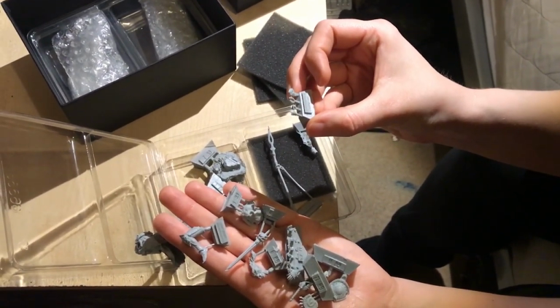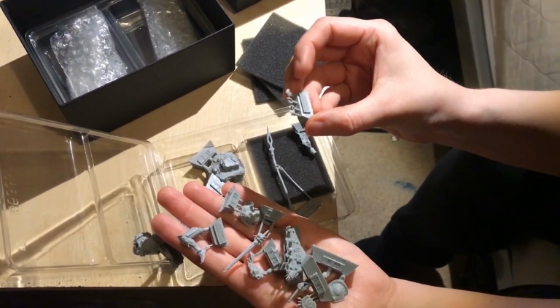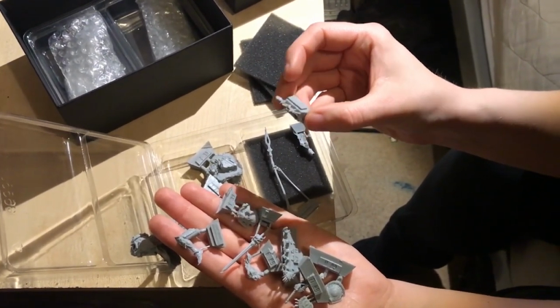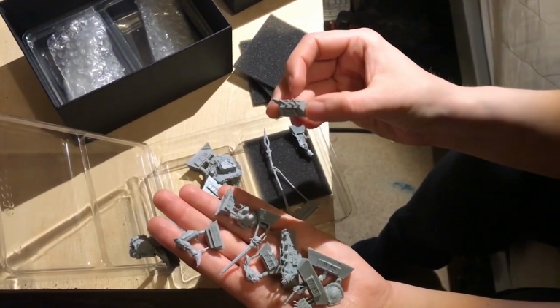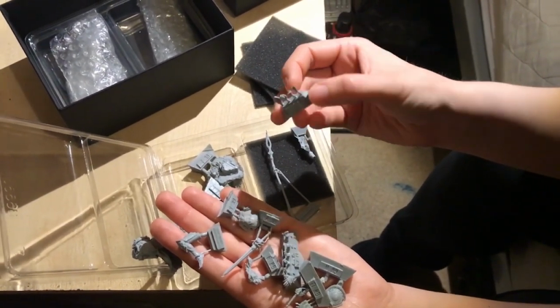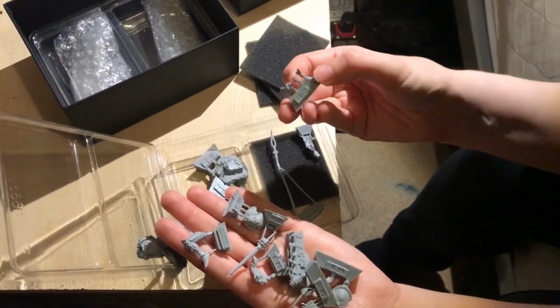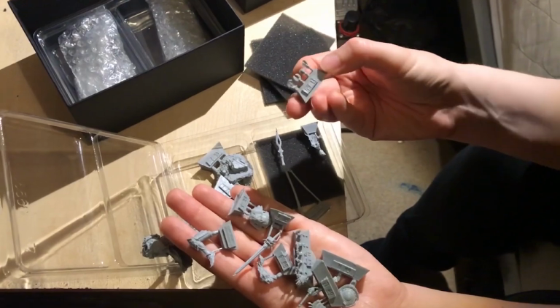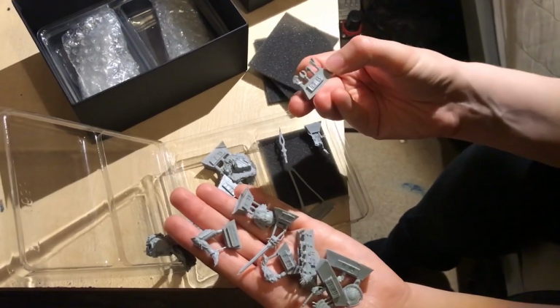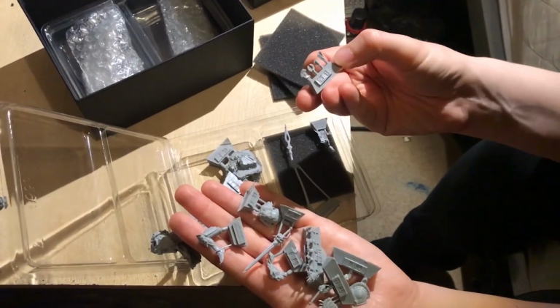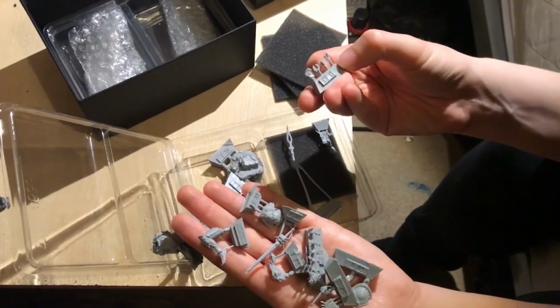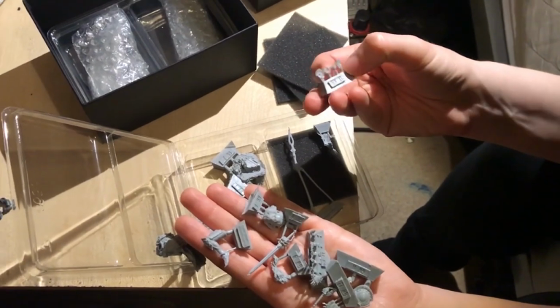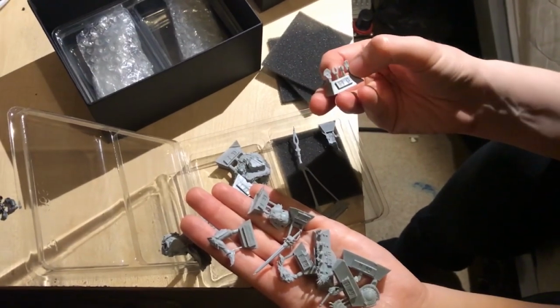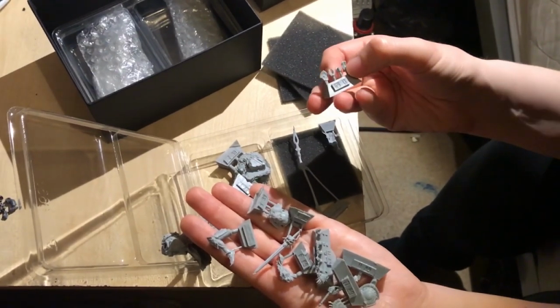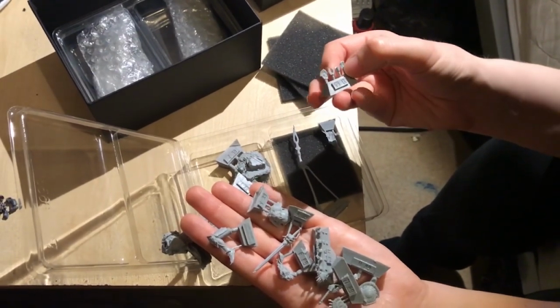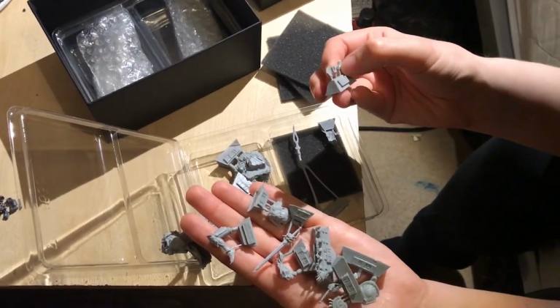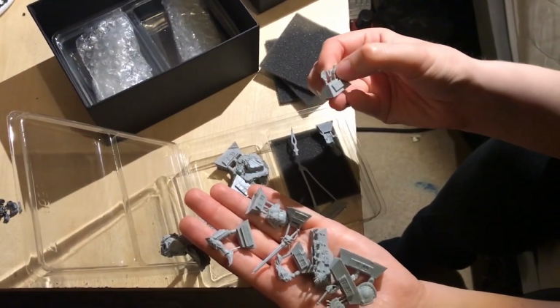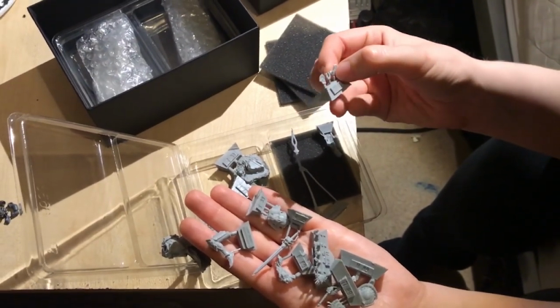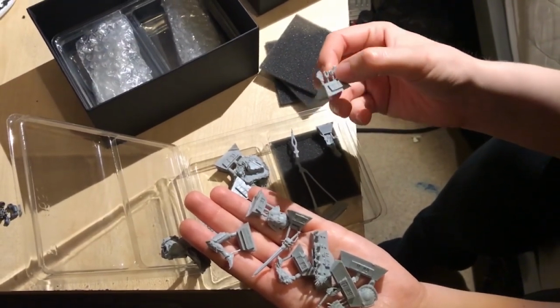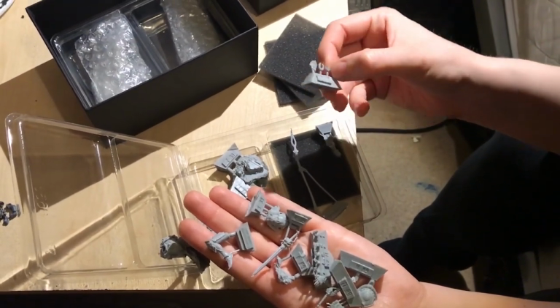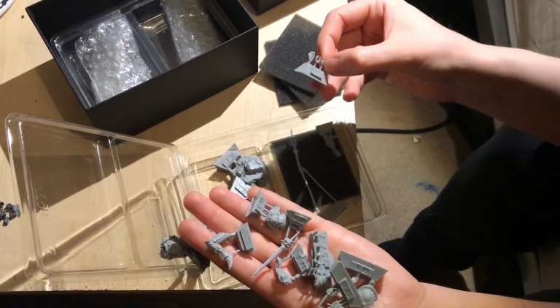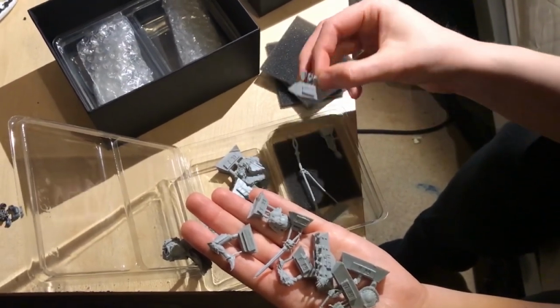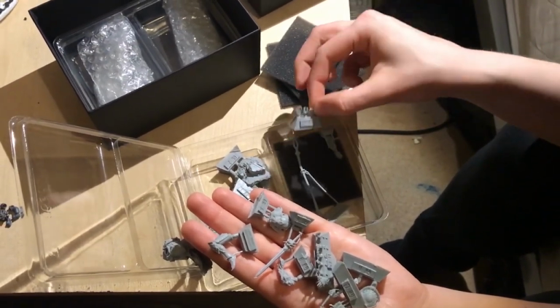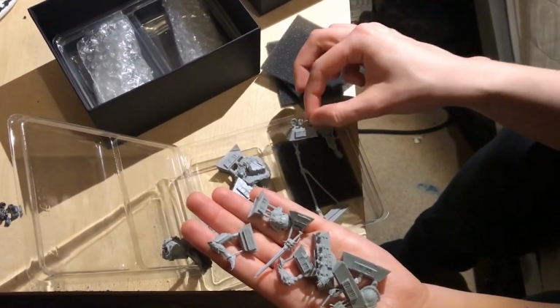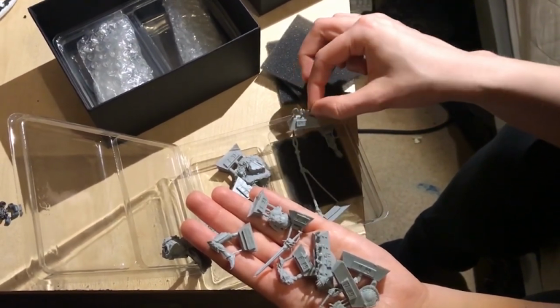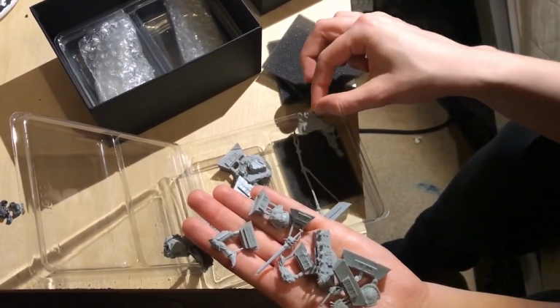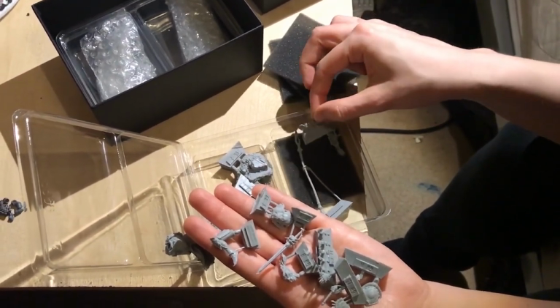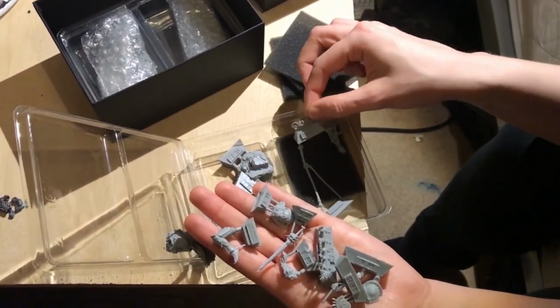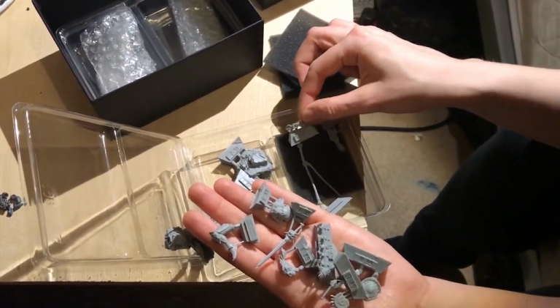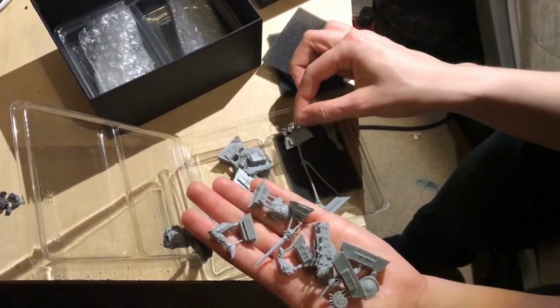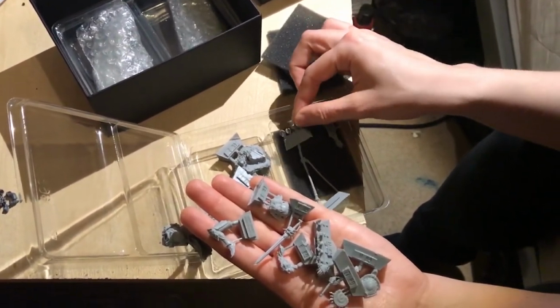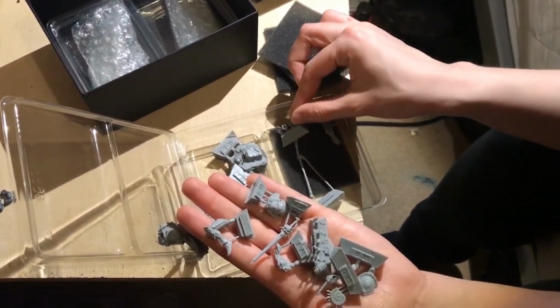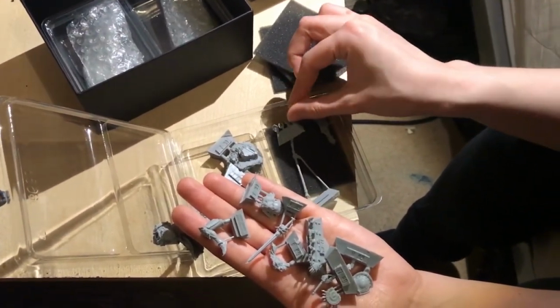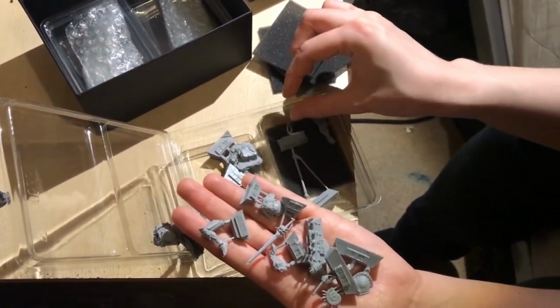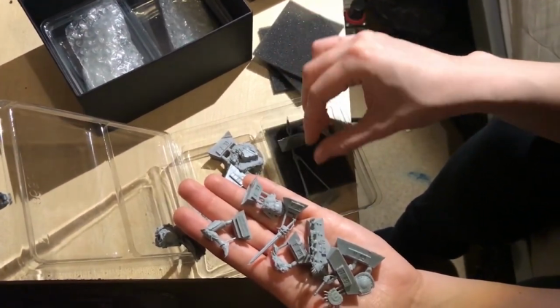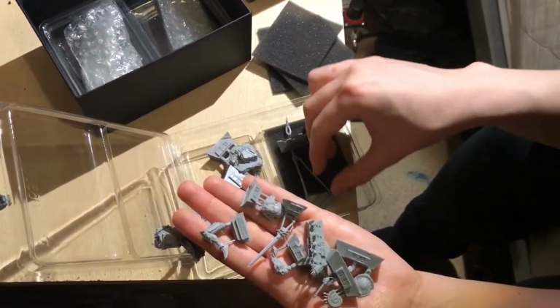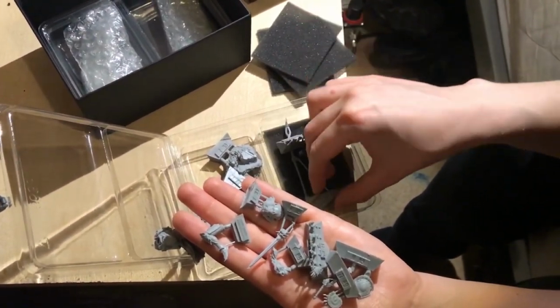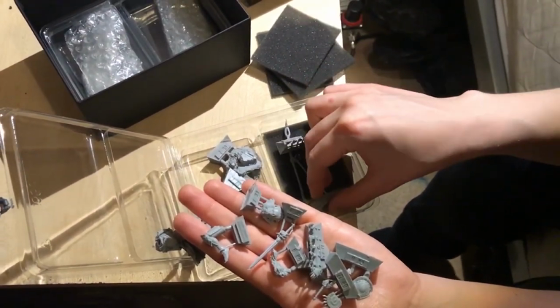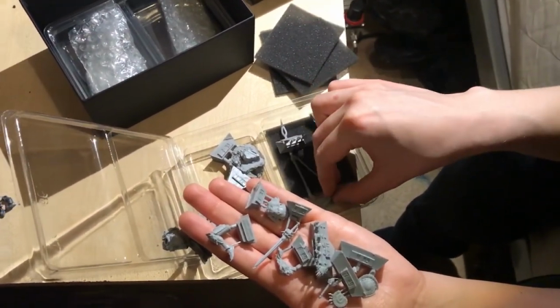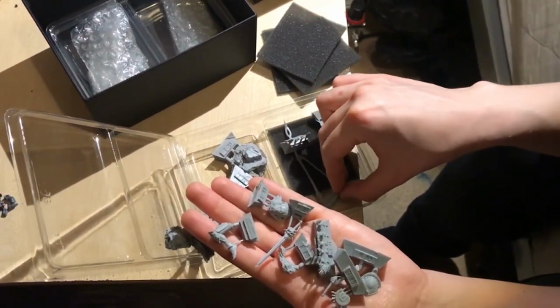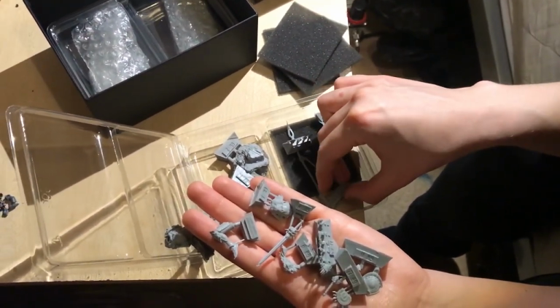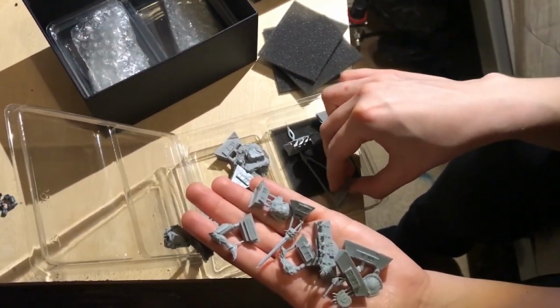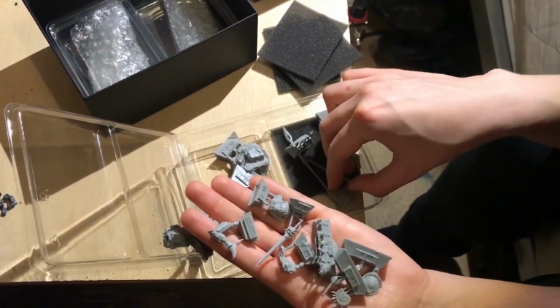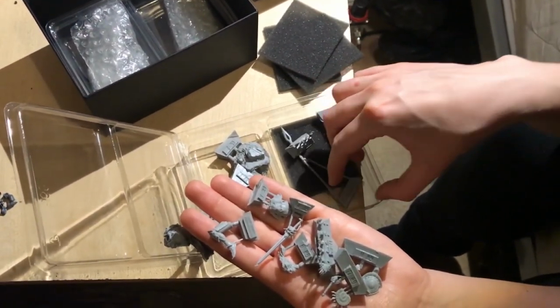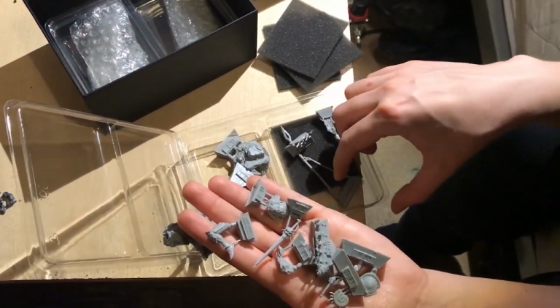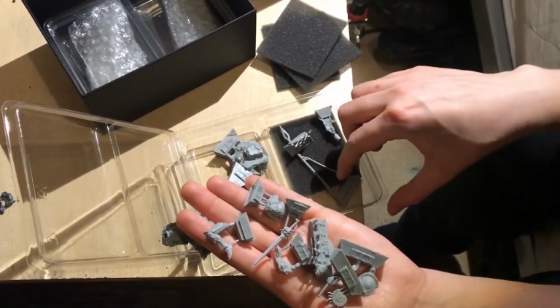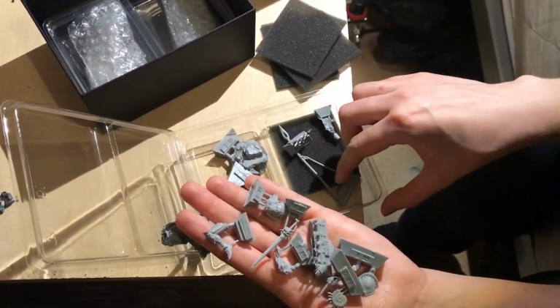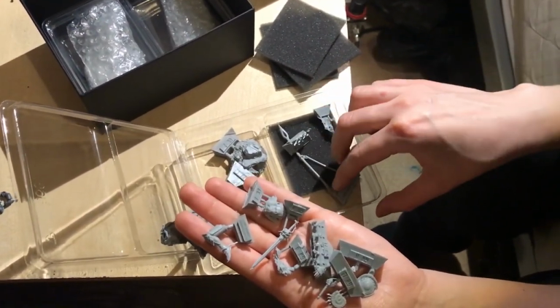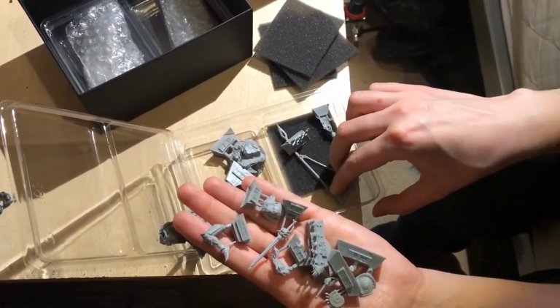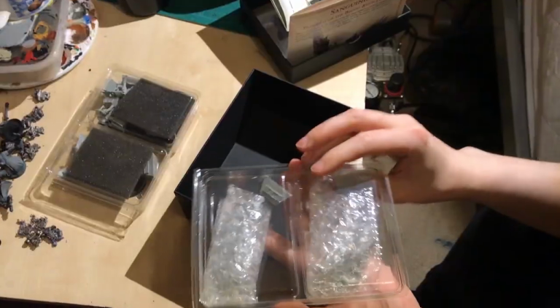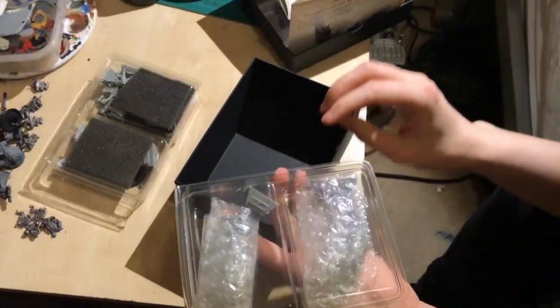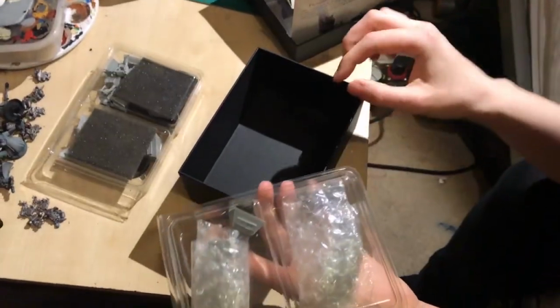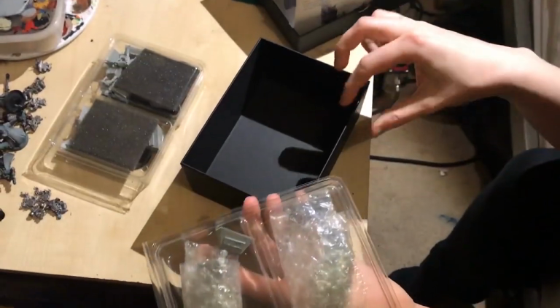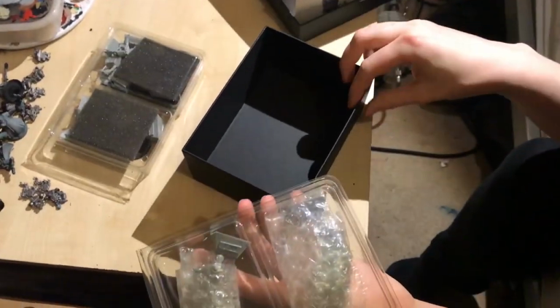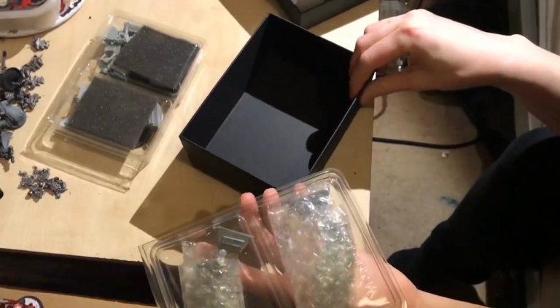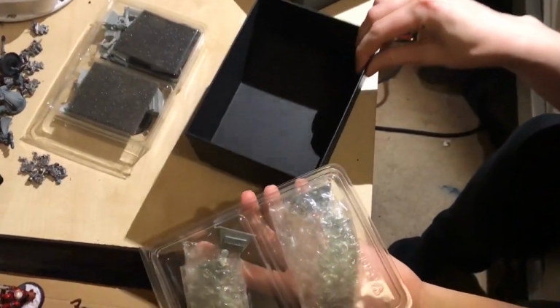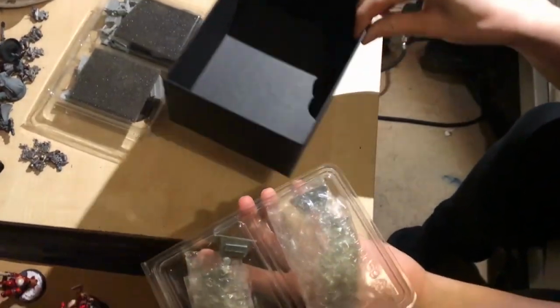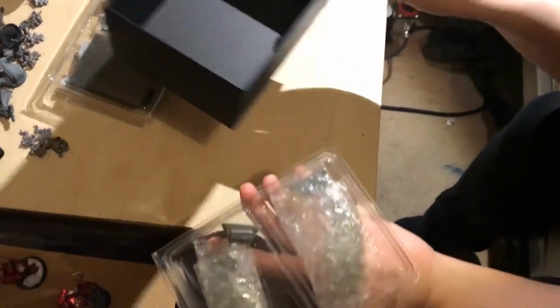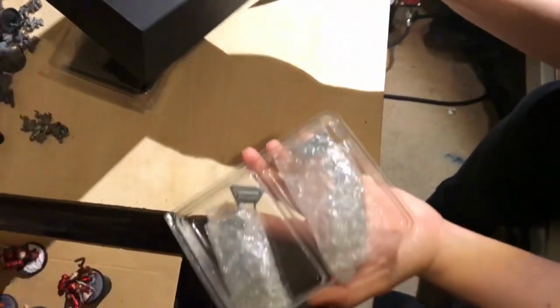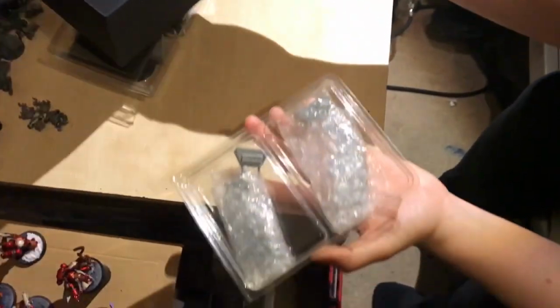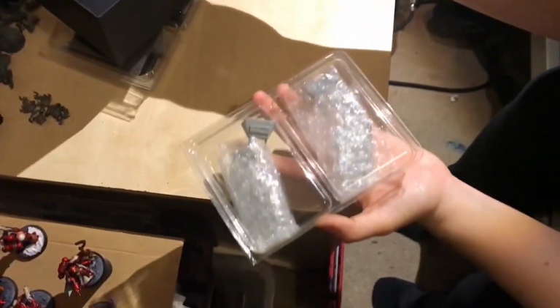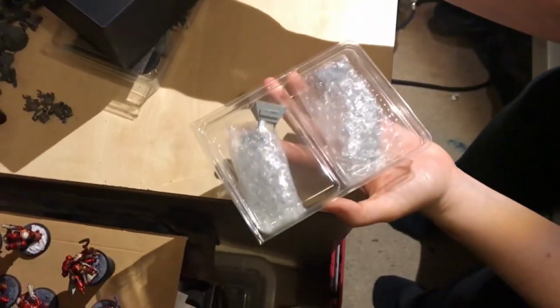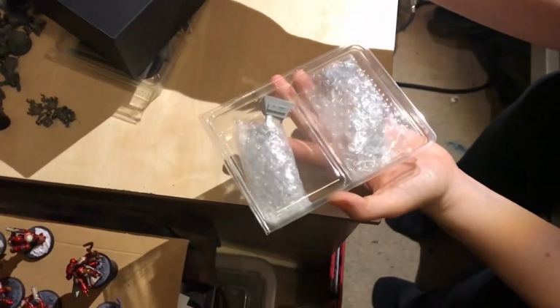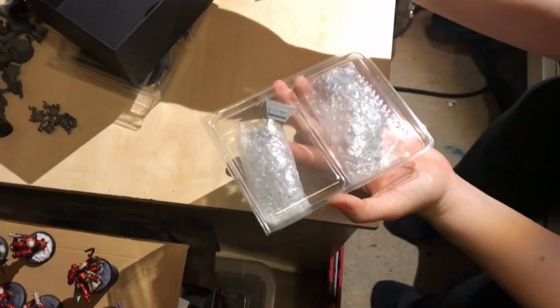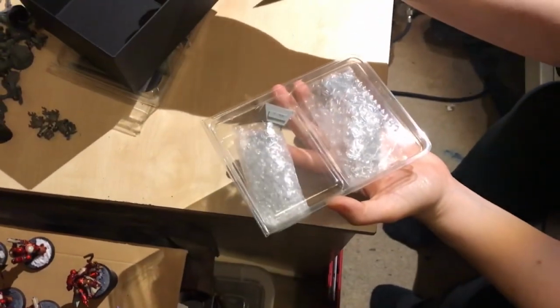Yeah, I can see this spear might be a bit of a problem — it's never a good thing. There's also just an elbow, and little icons to stick all over the armor. Why they can't be included on the main sprue I don't know.